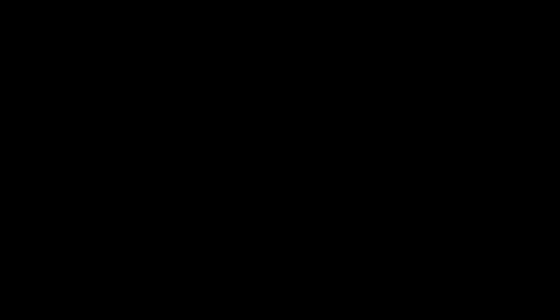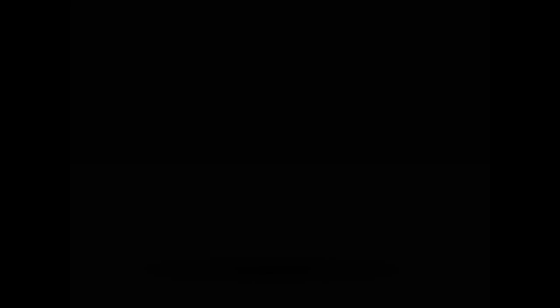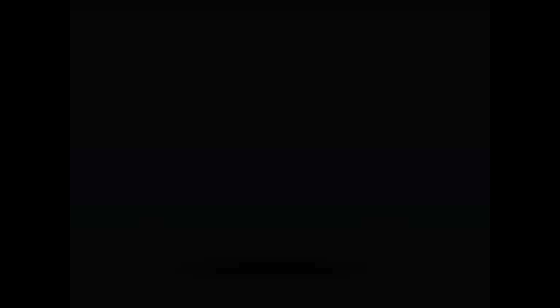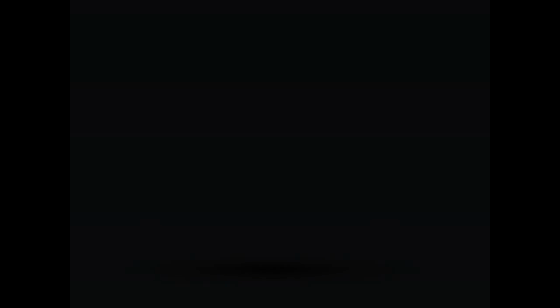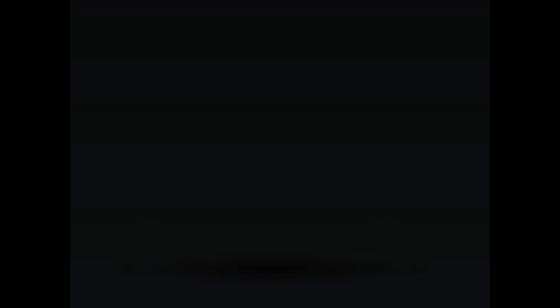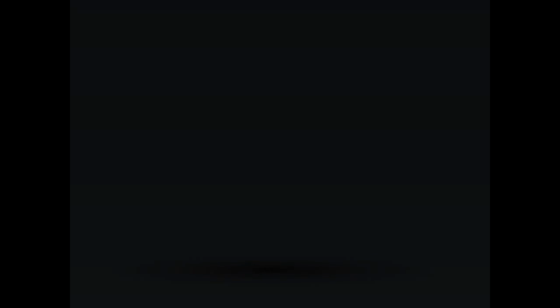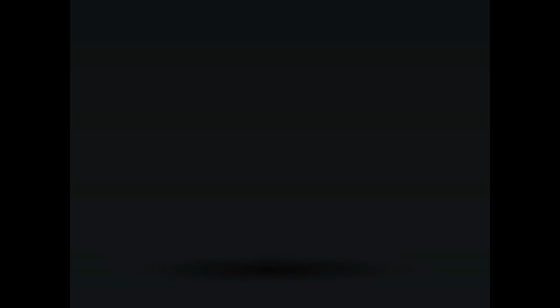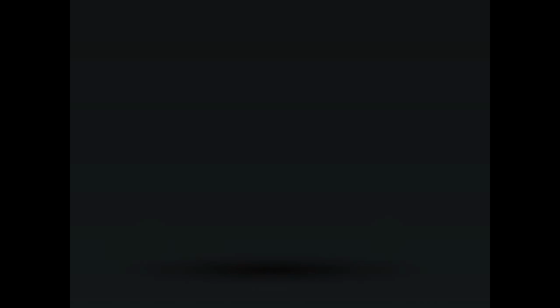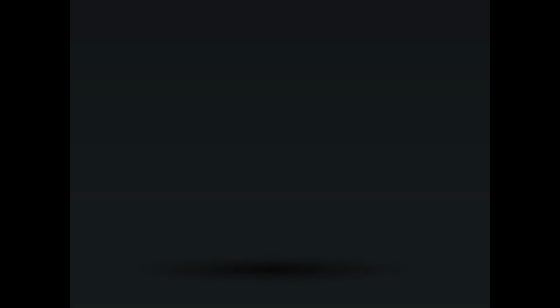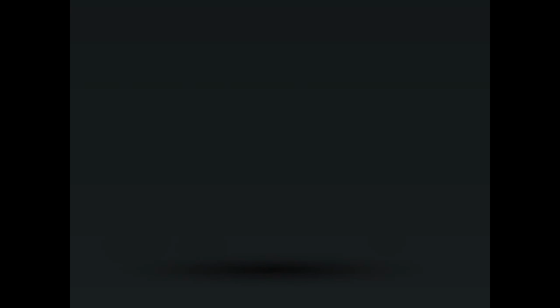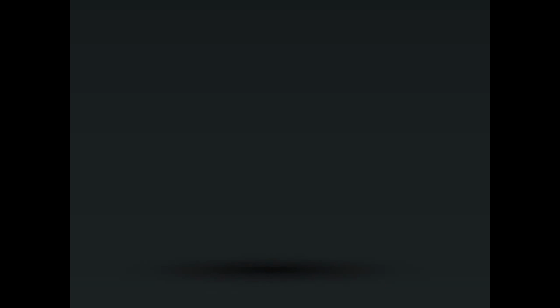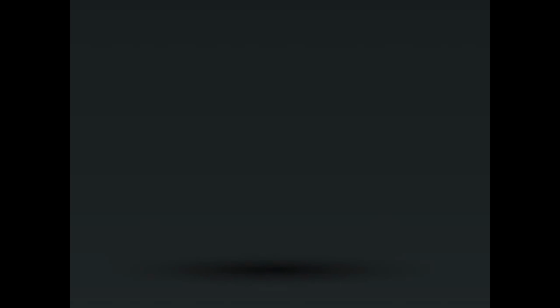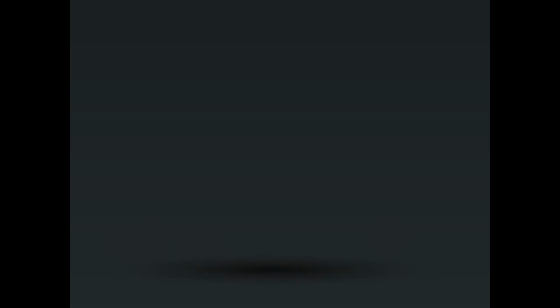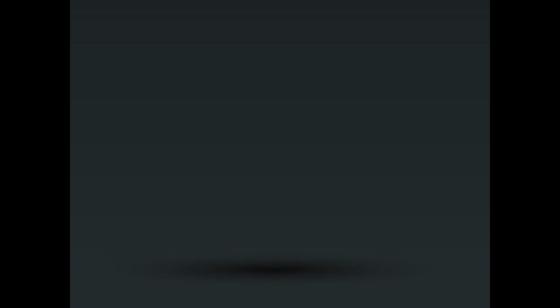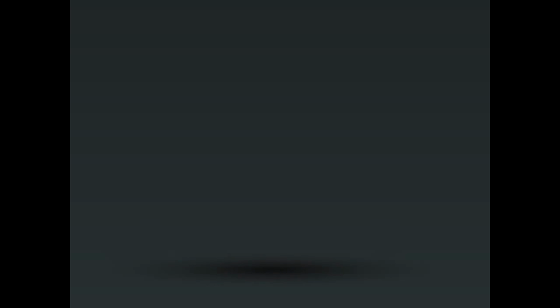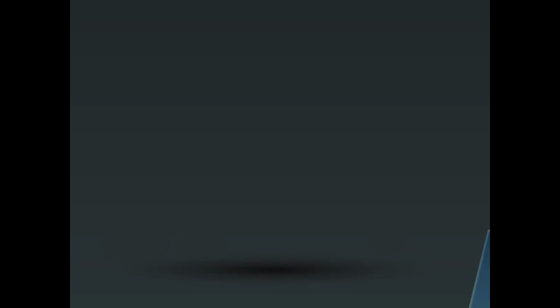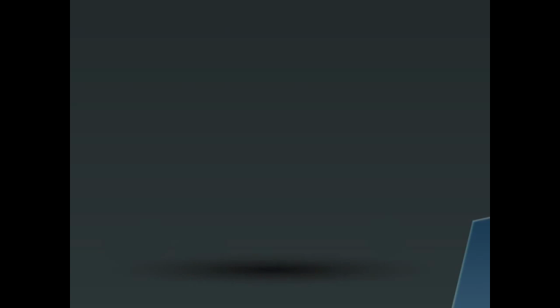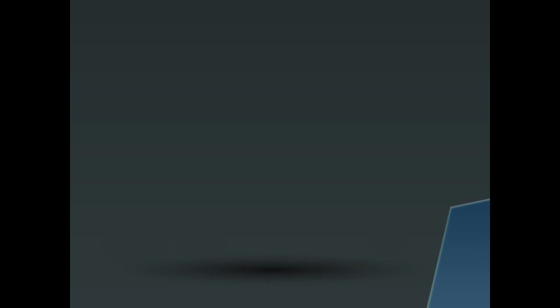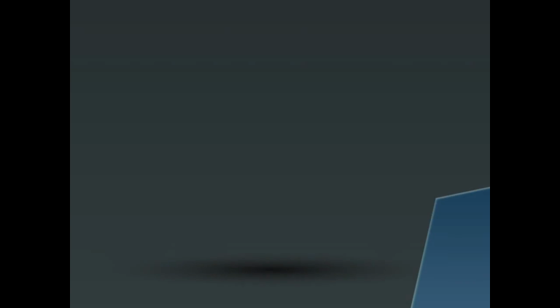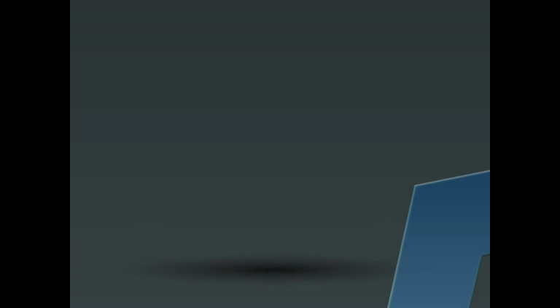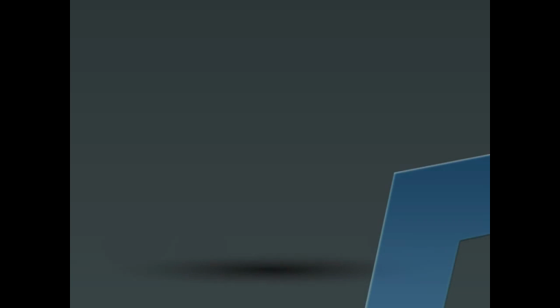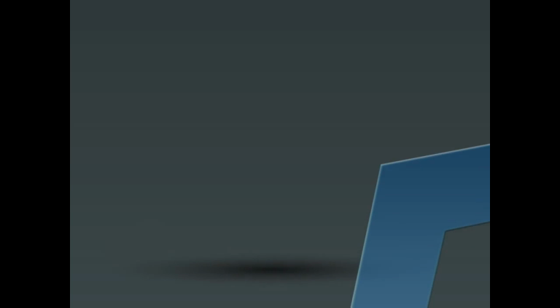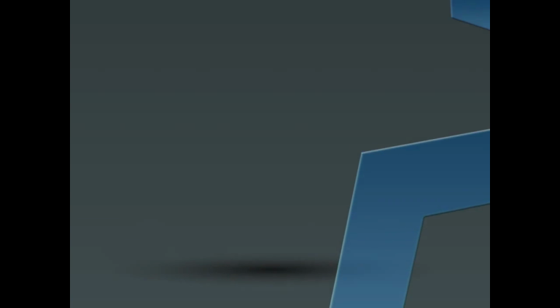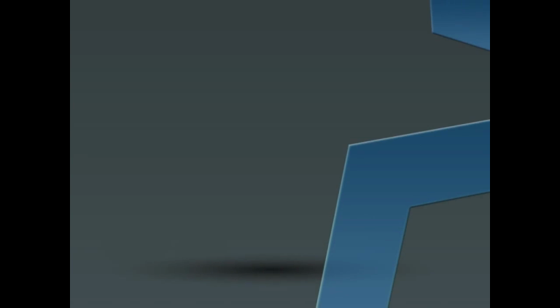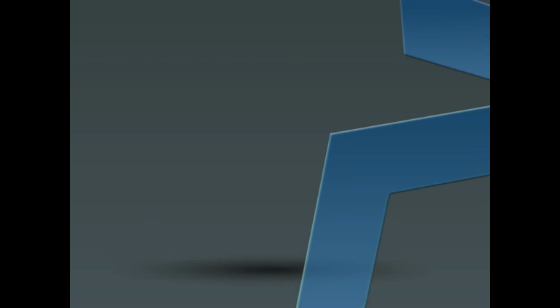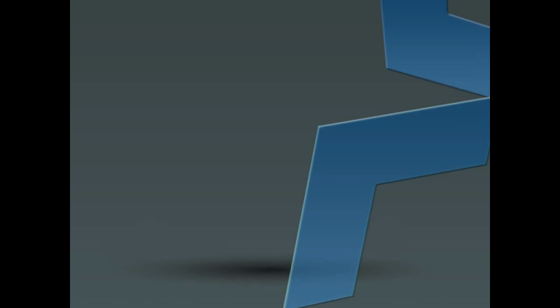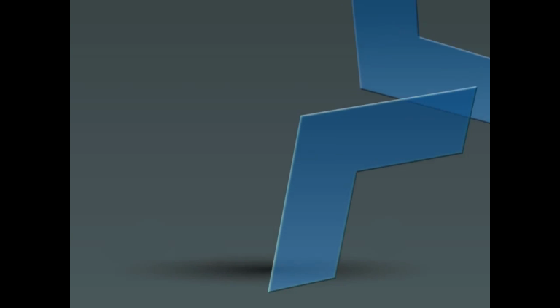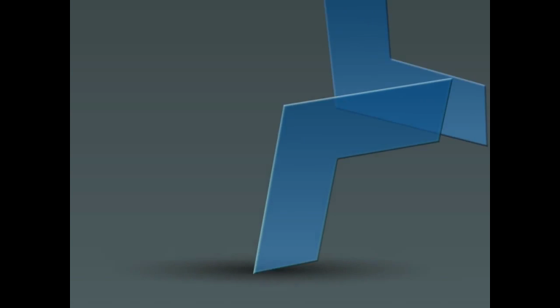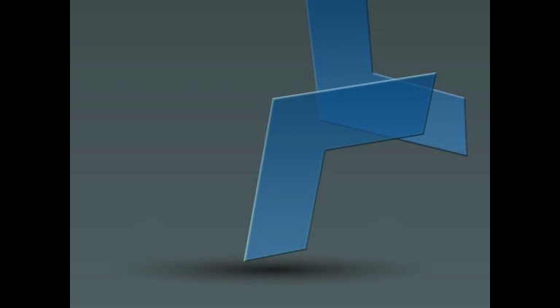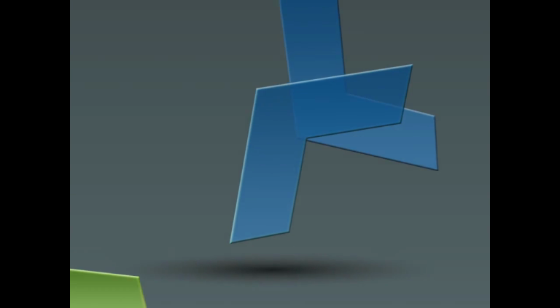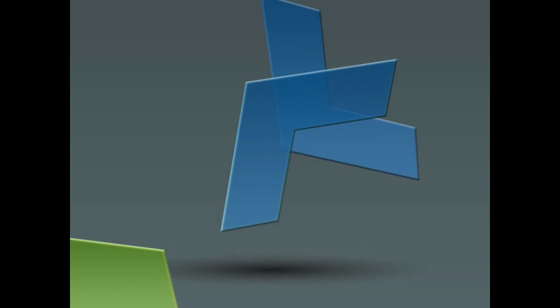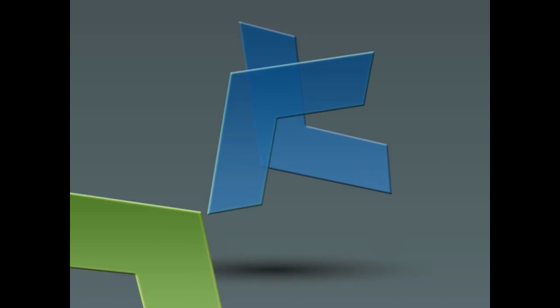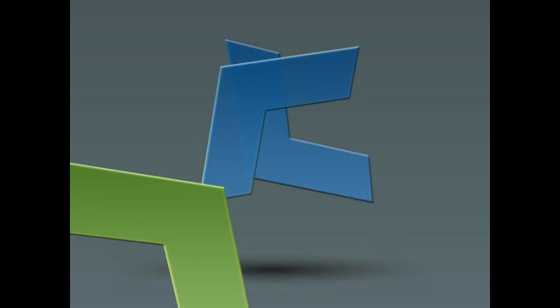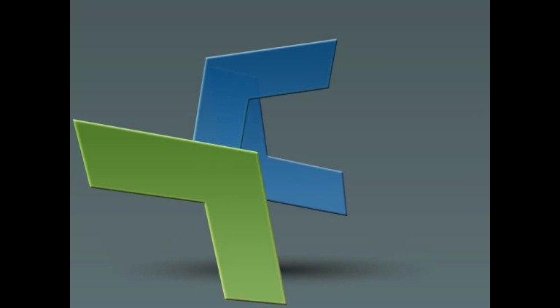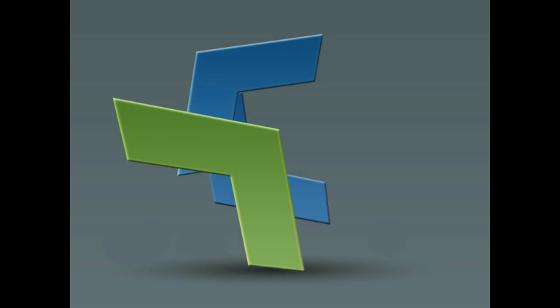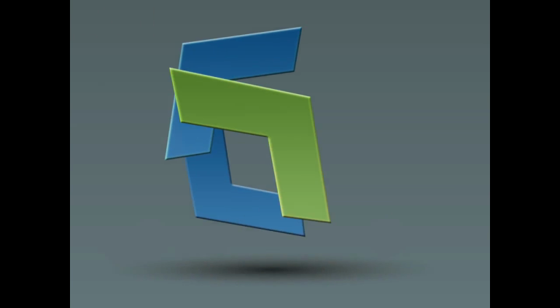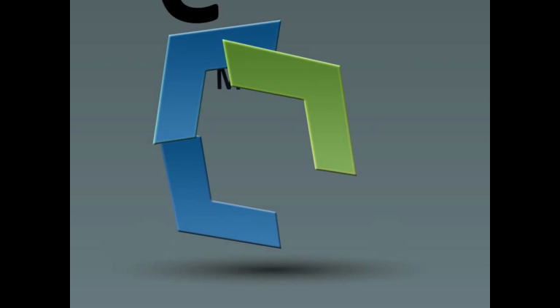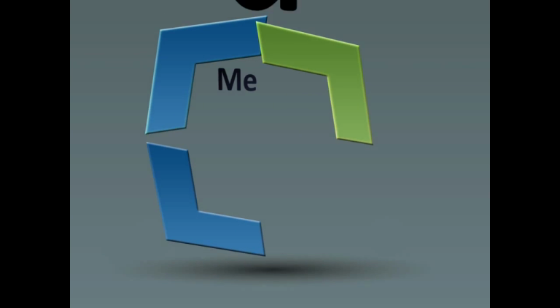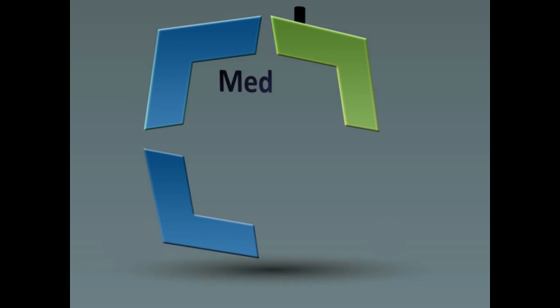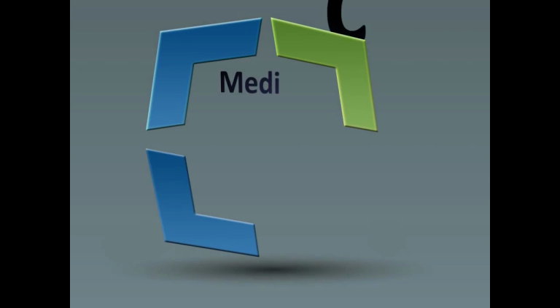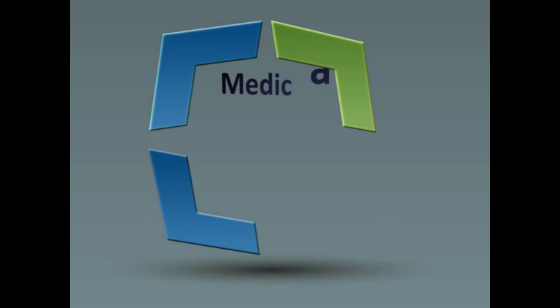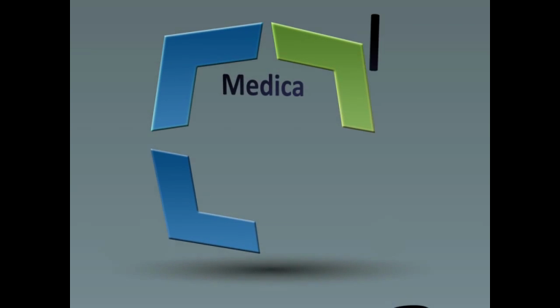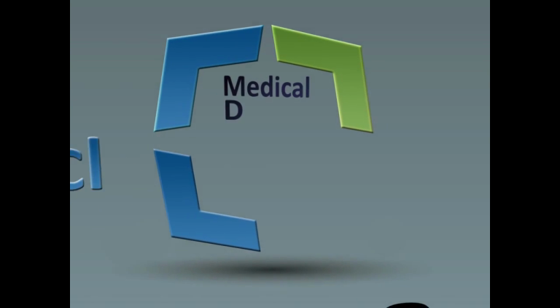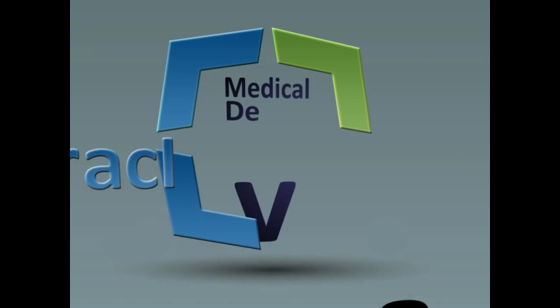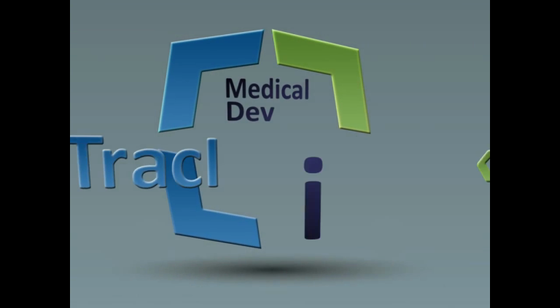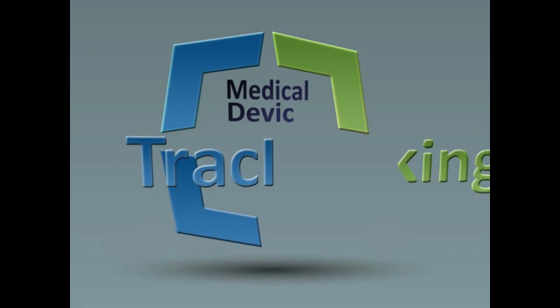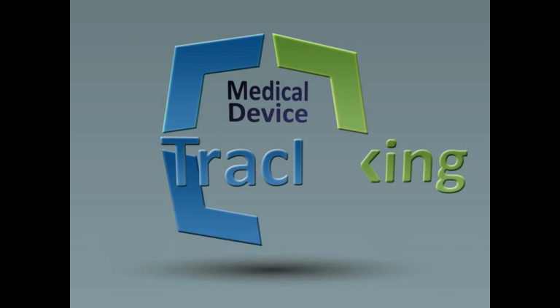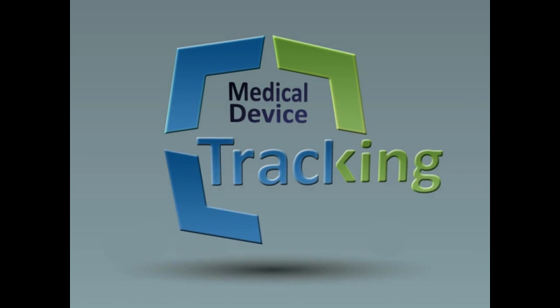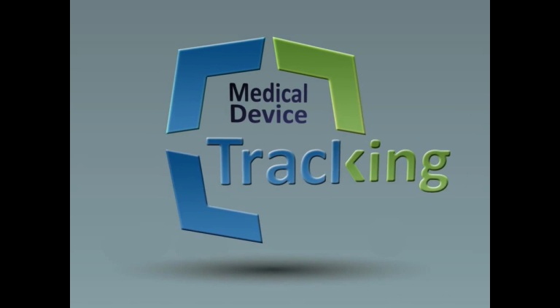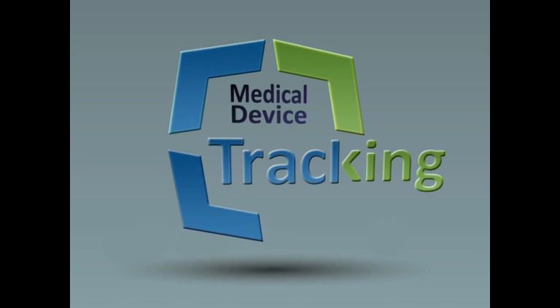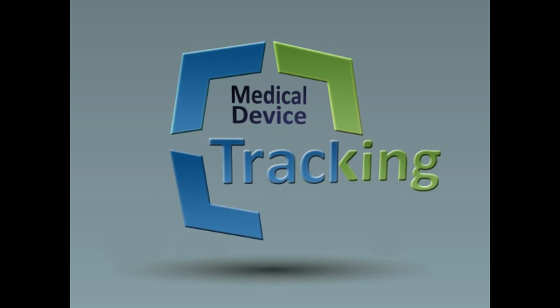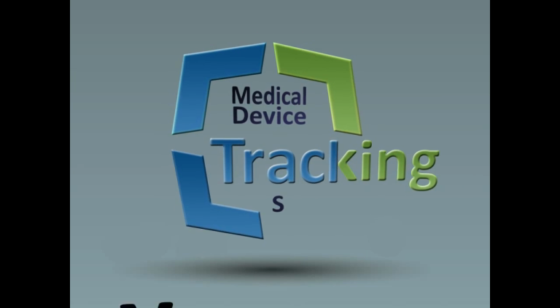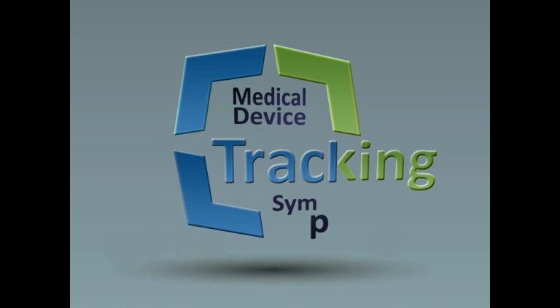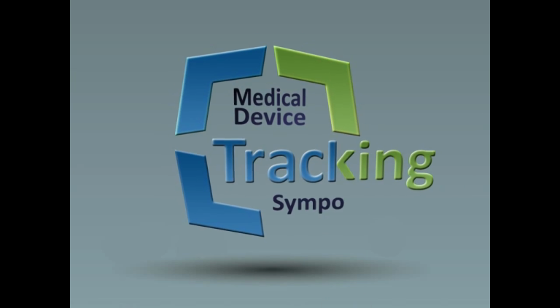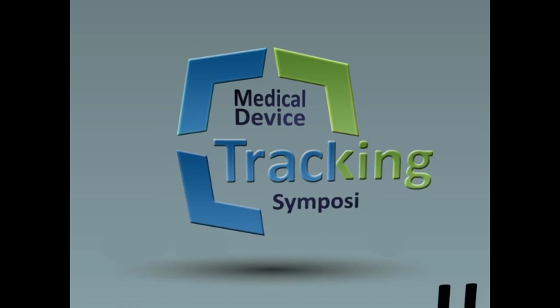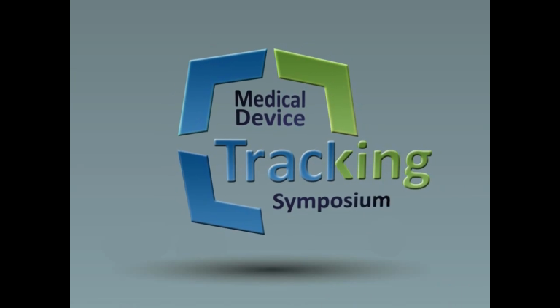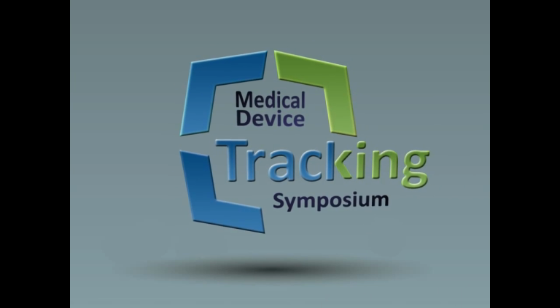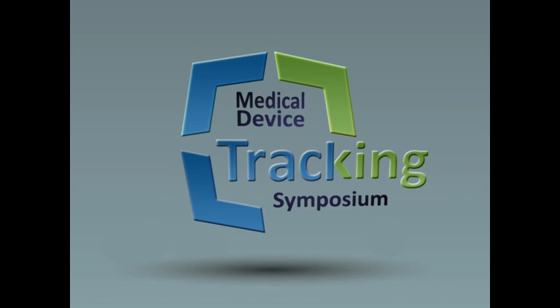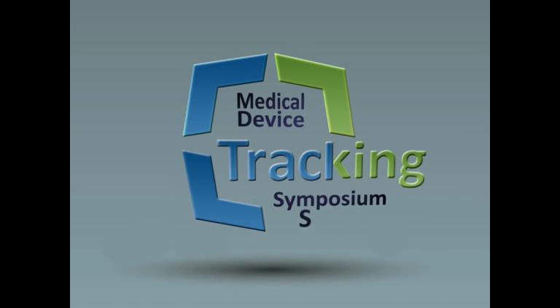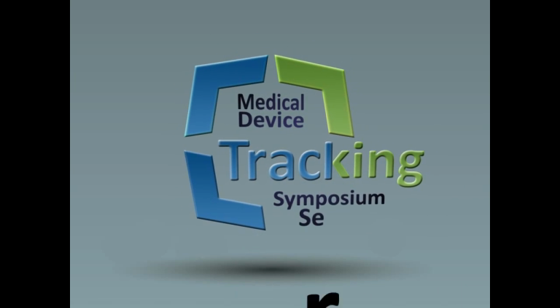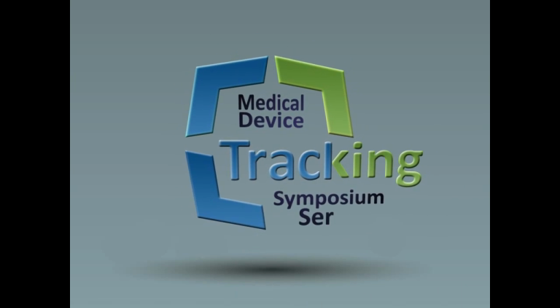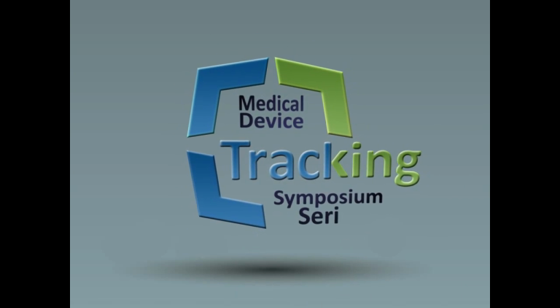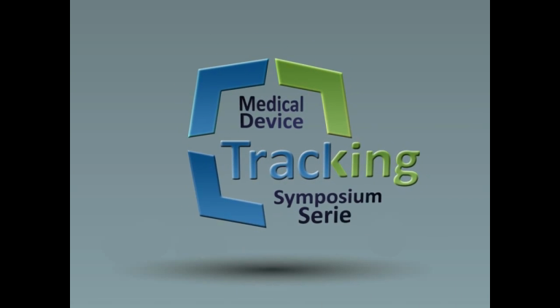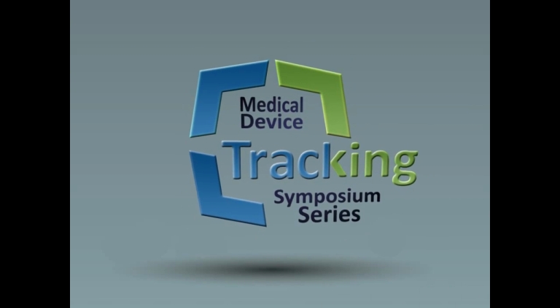My name is Nick Bolton, and I'd like to welcome you to the first webinar in our new Medical Device Tracking Symposium series.